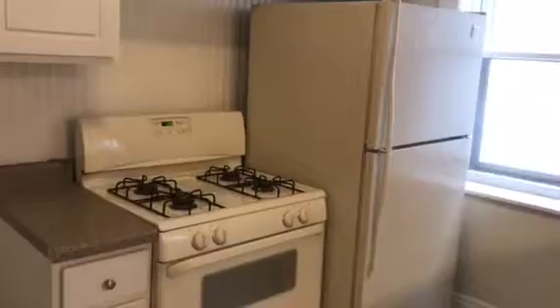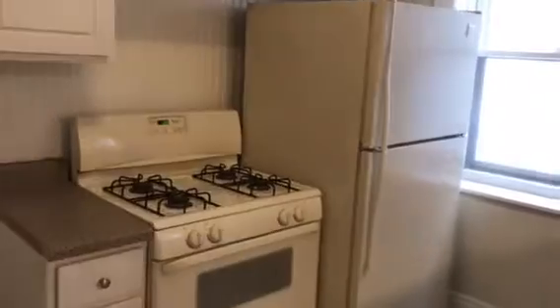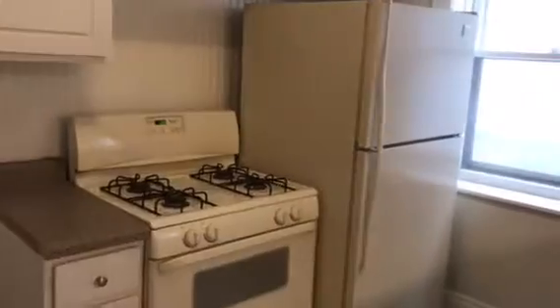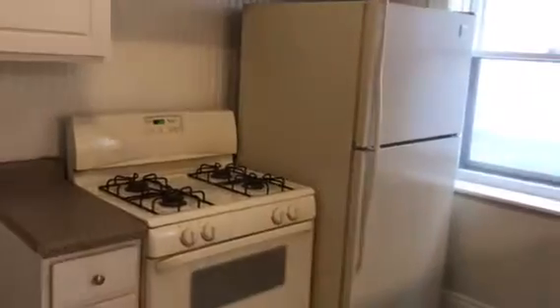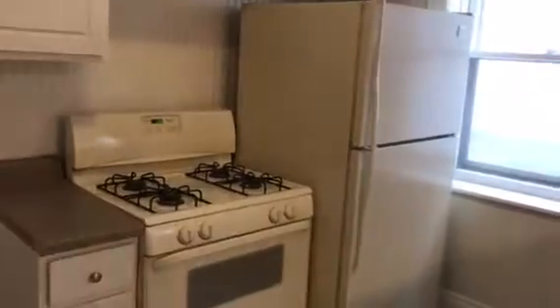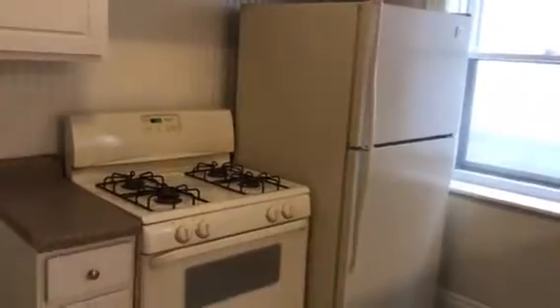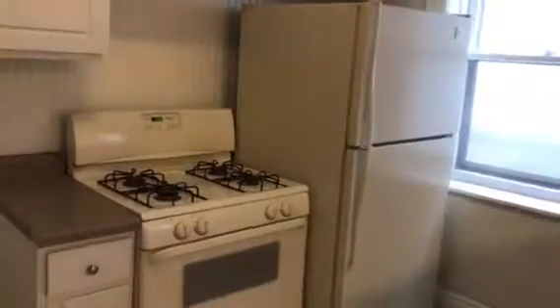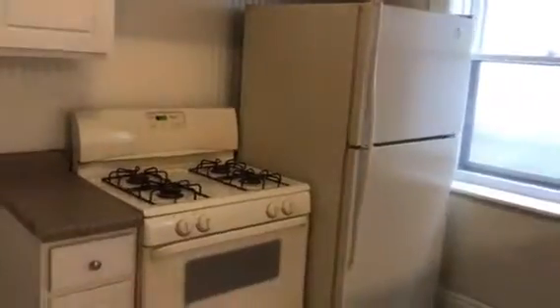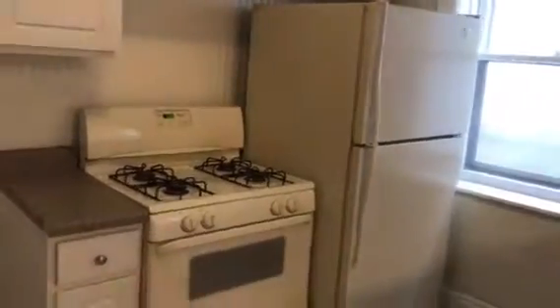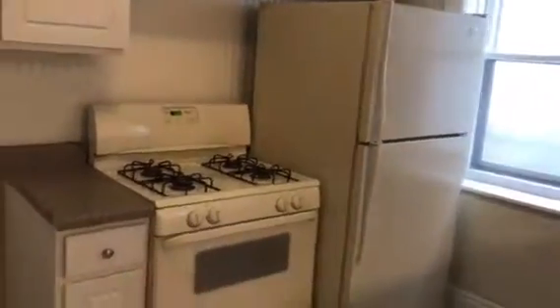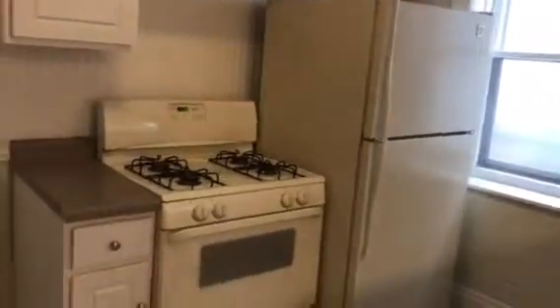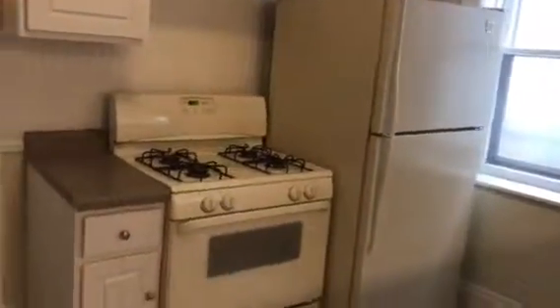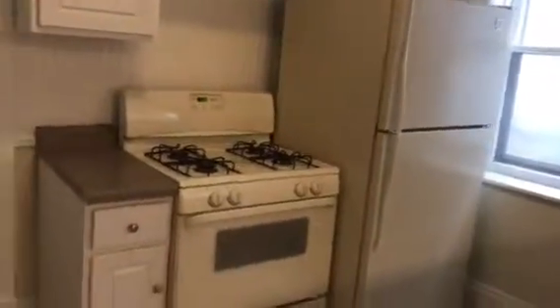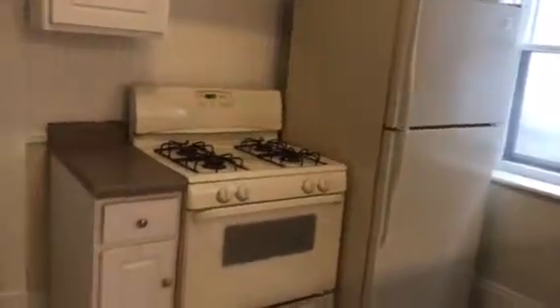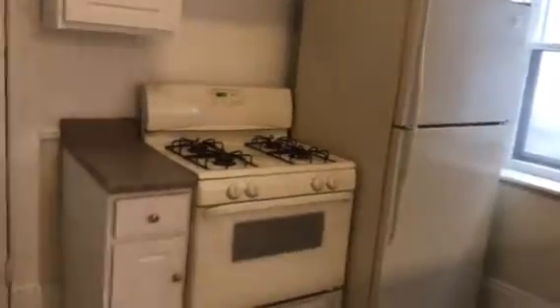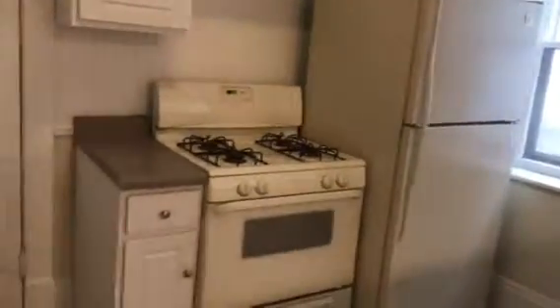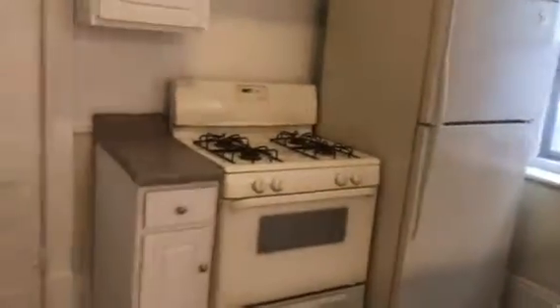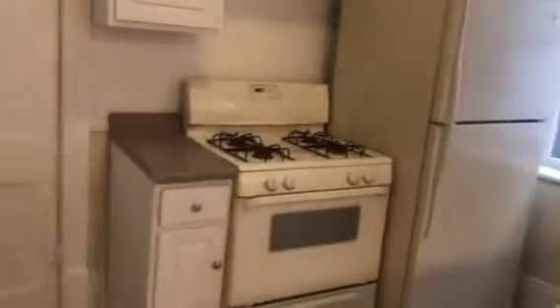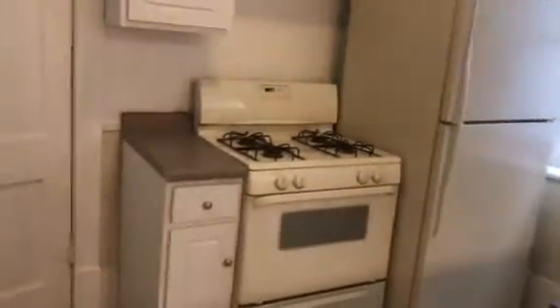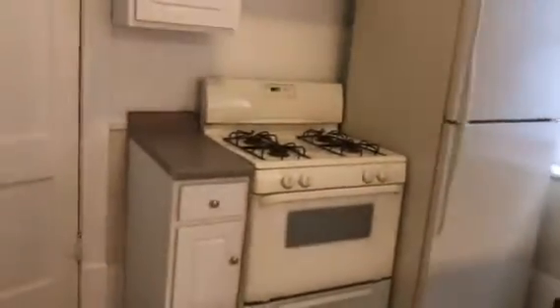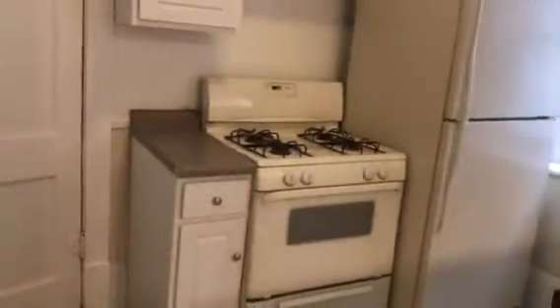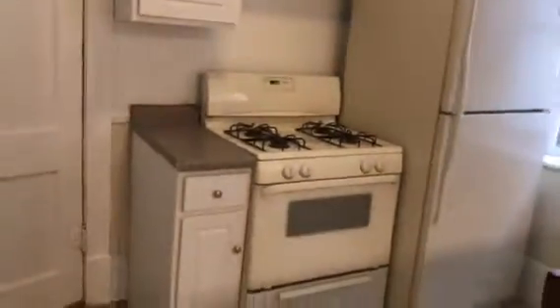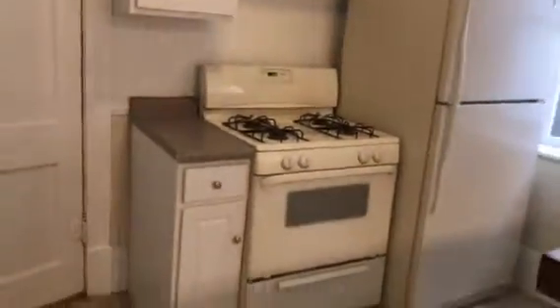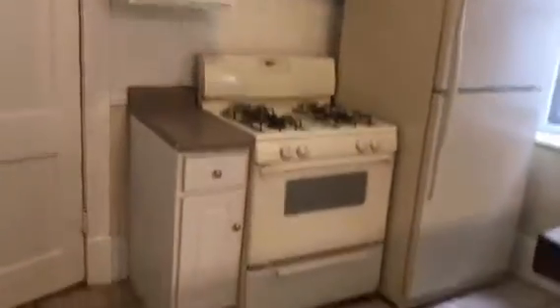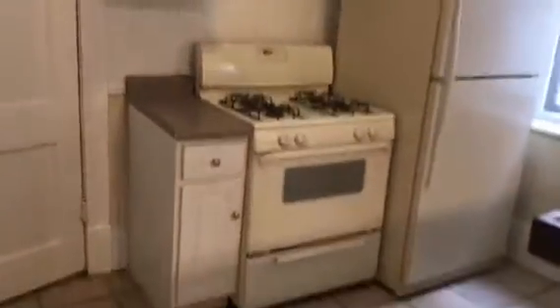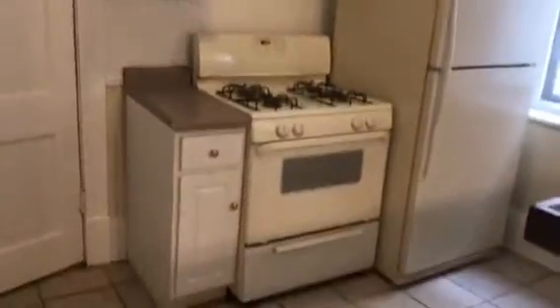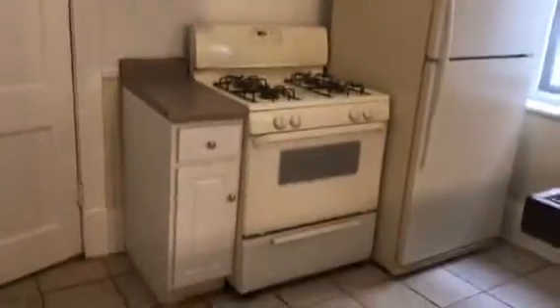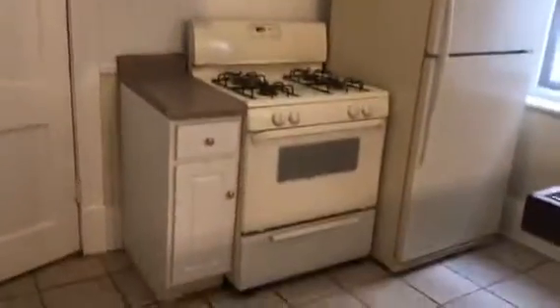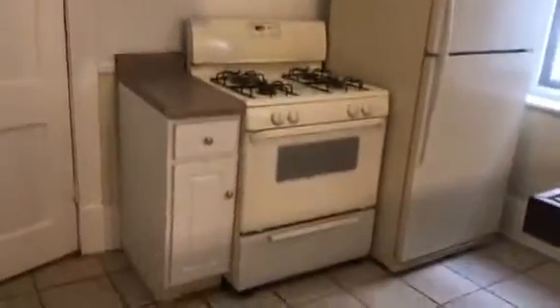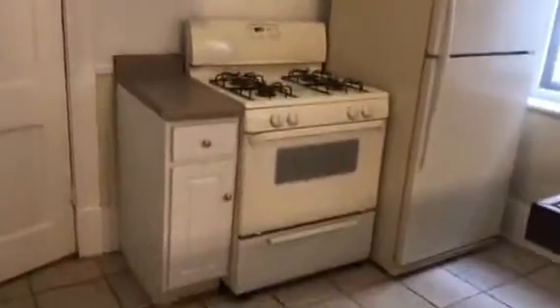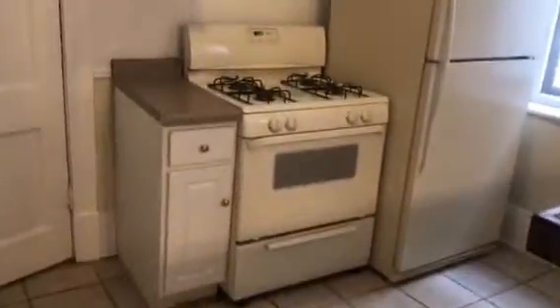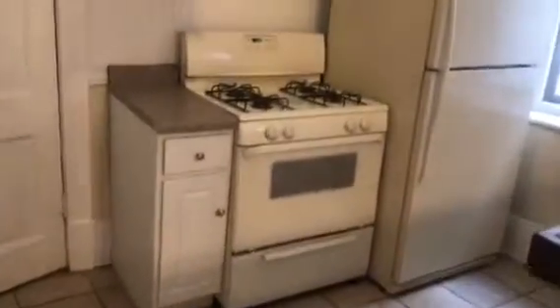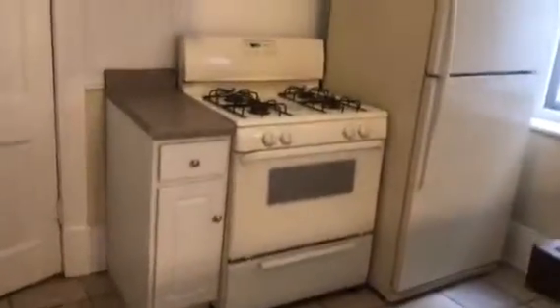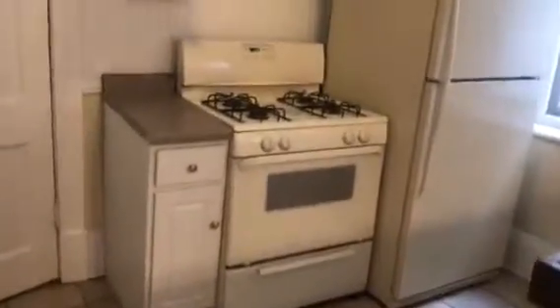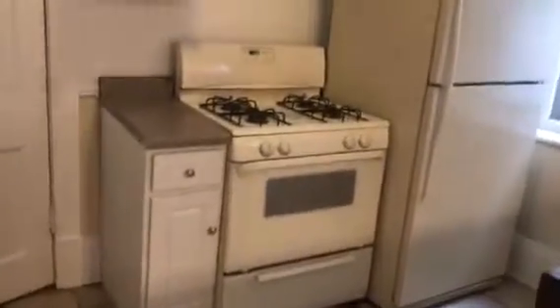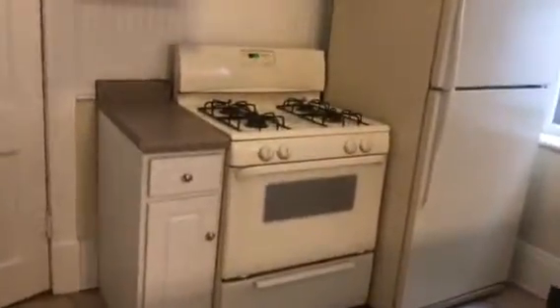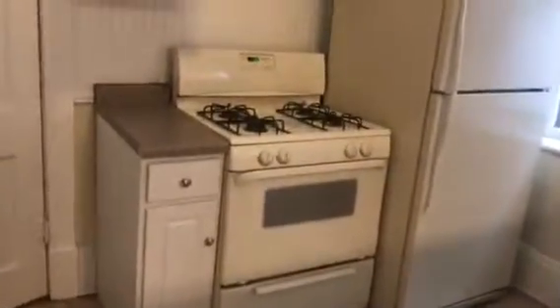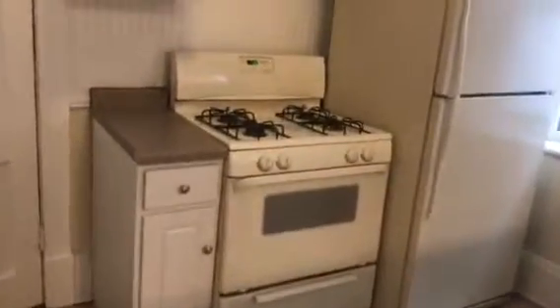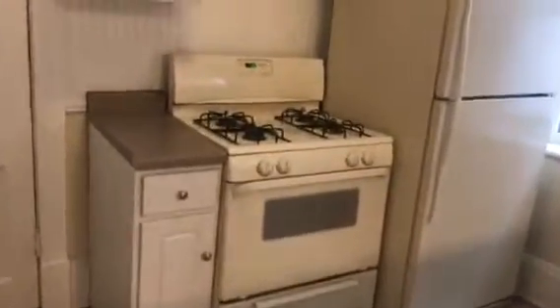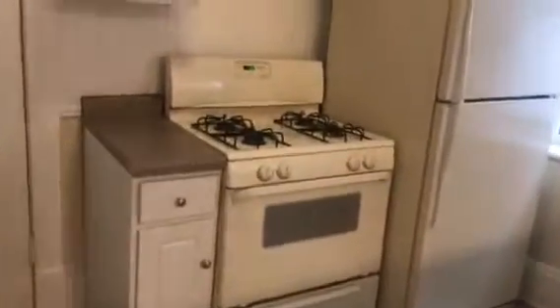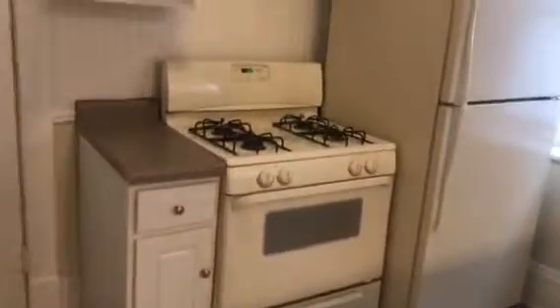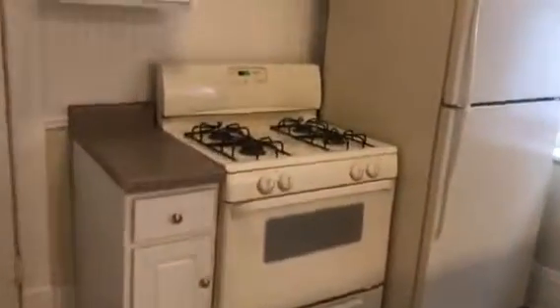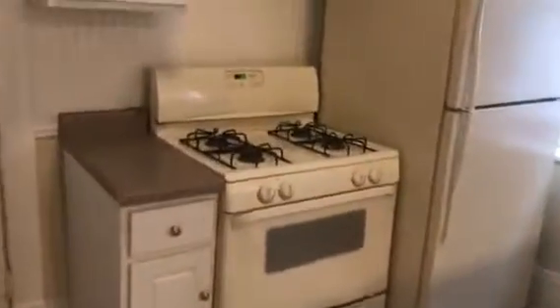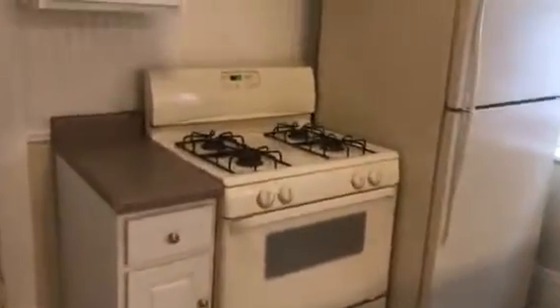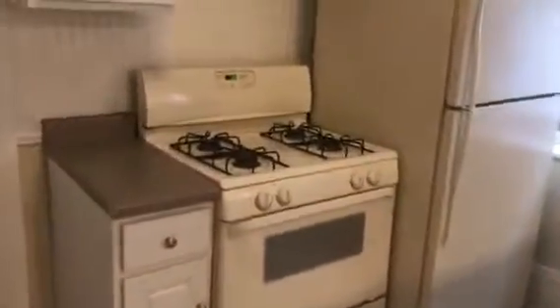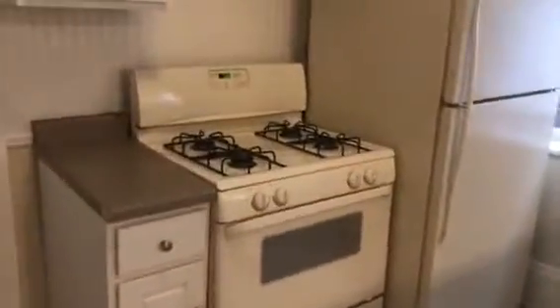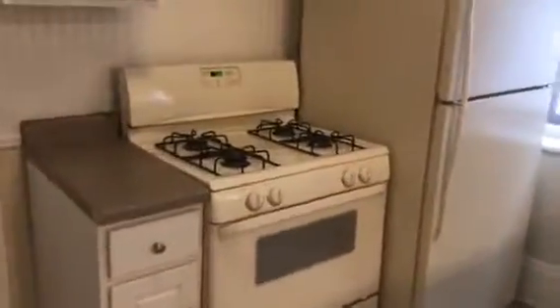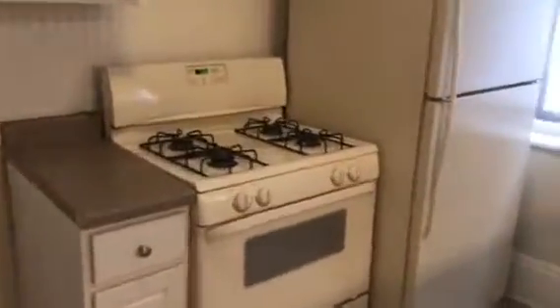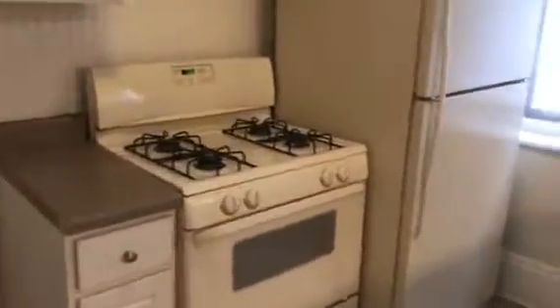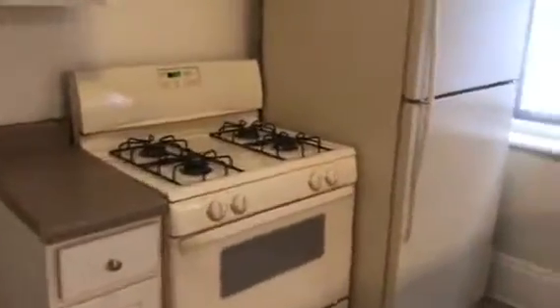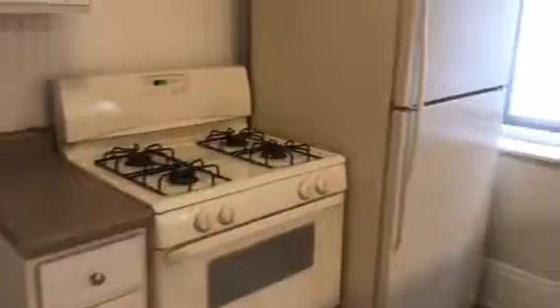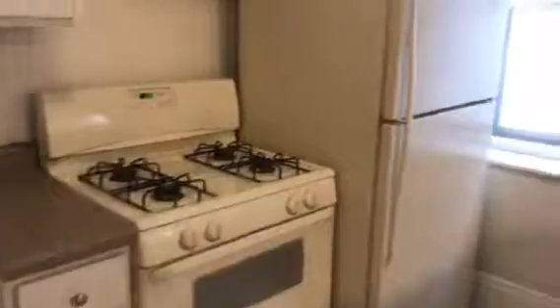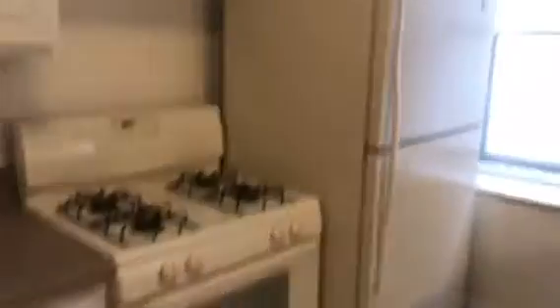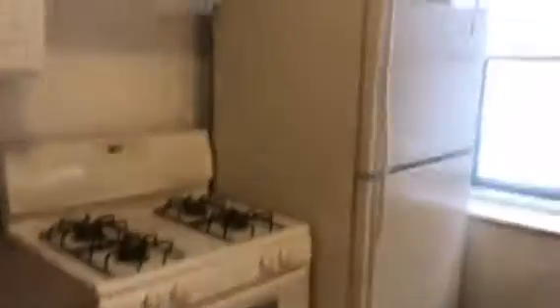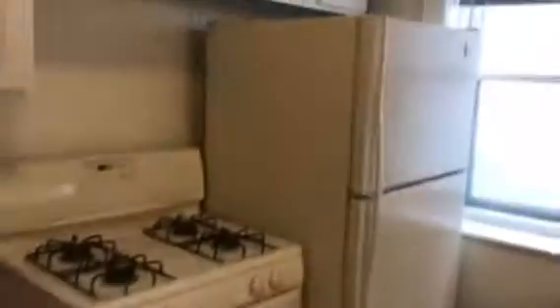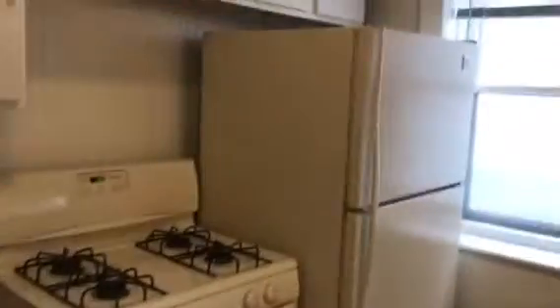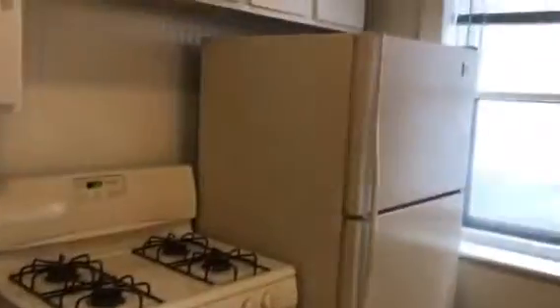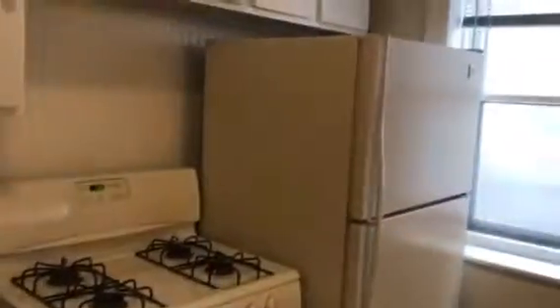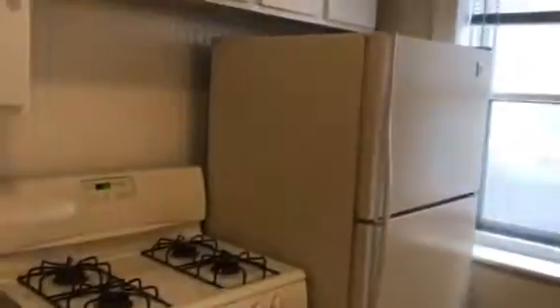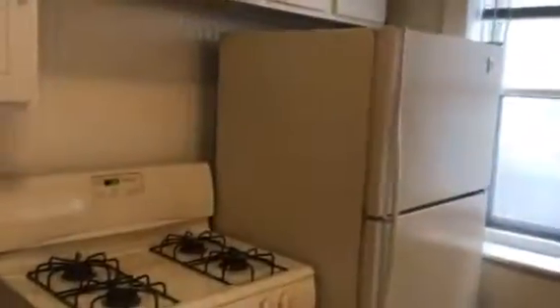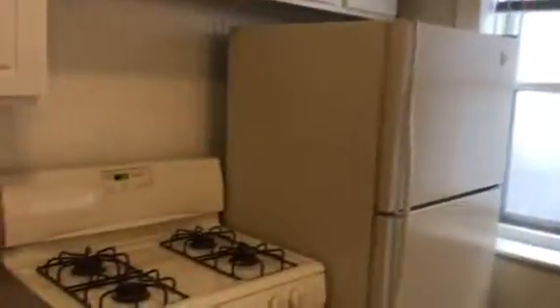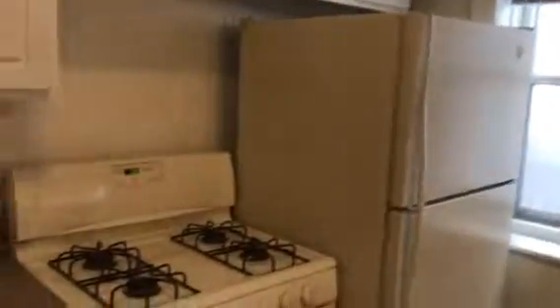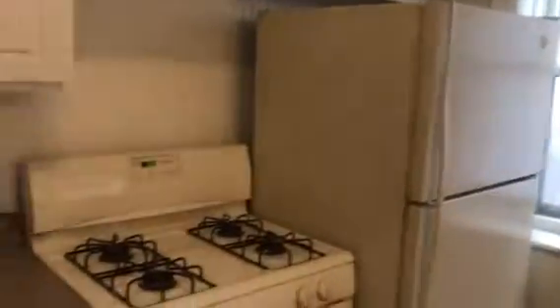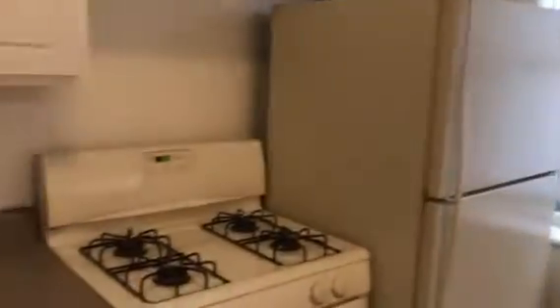You've got tons of space. It starts with your updated kitchen here. You've got a gas range stove and a full-size refrigerator.